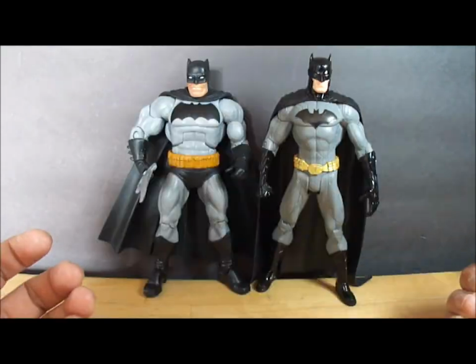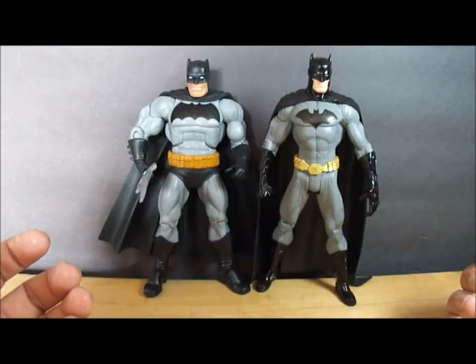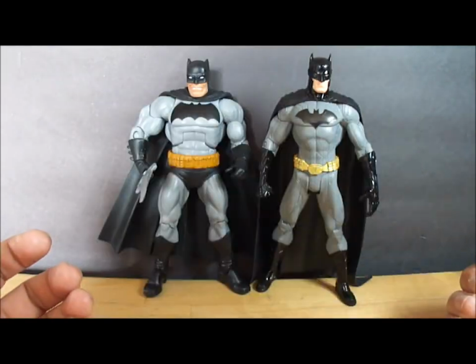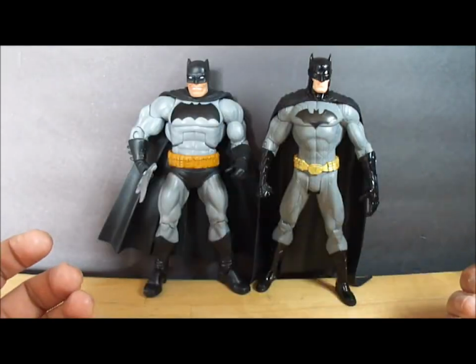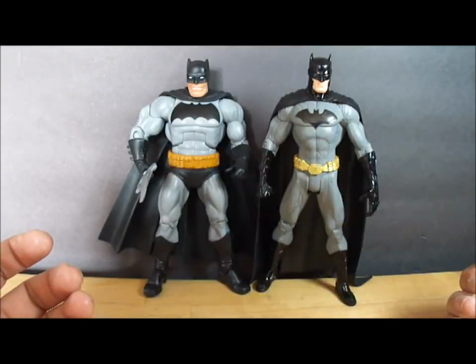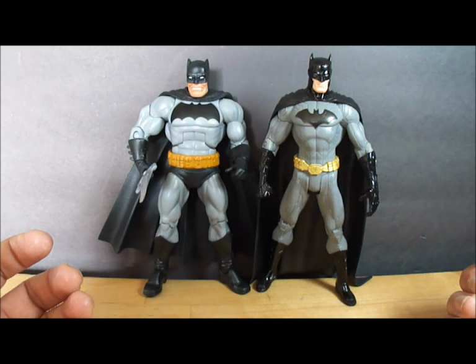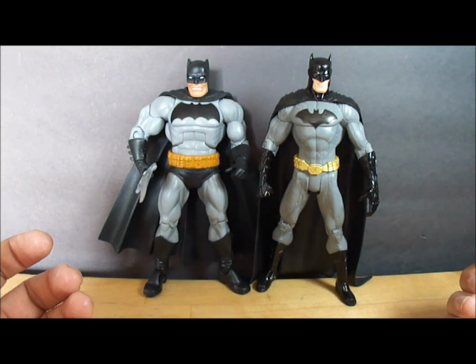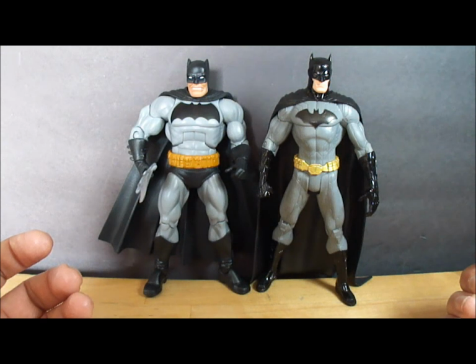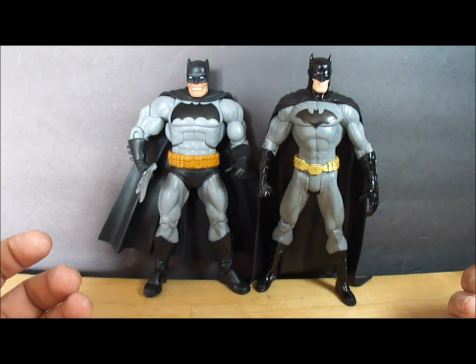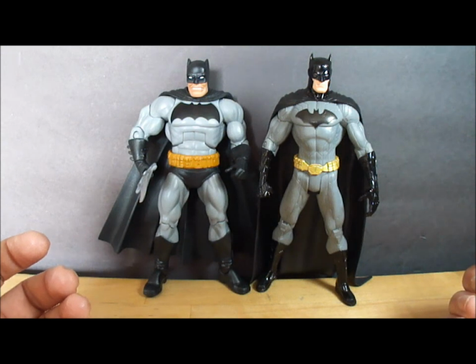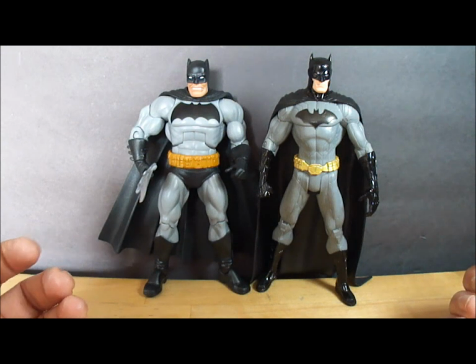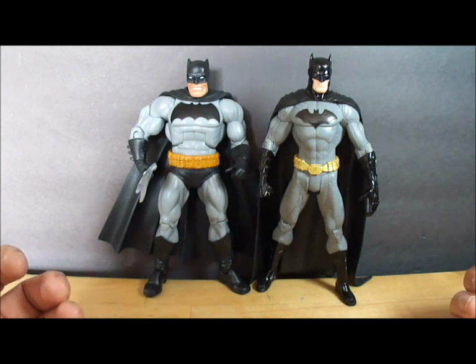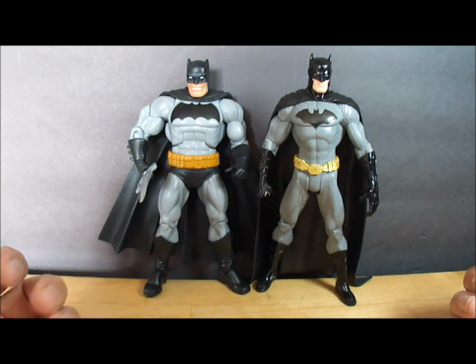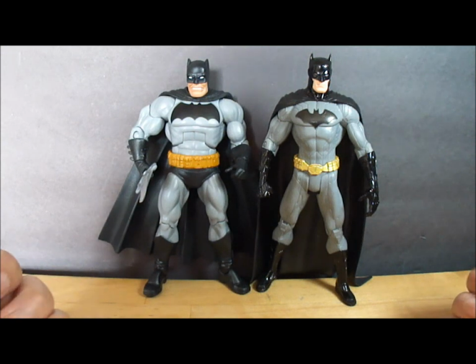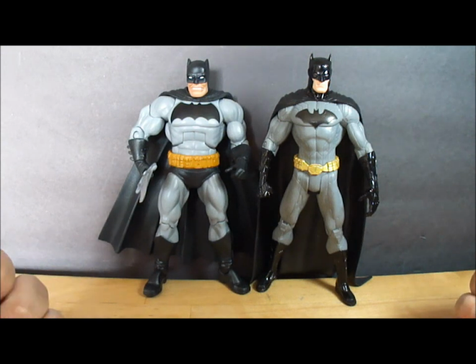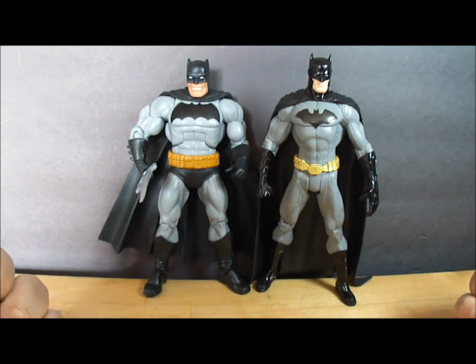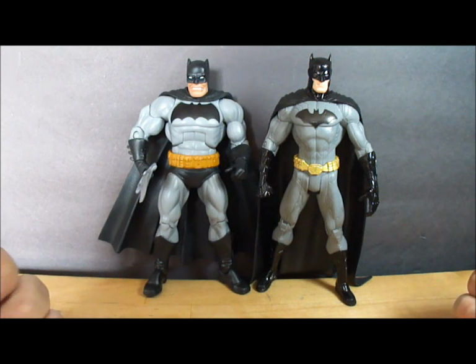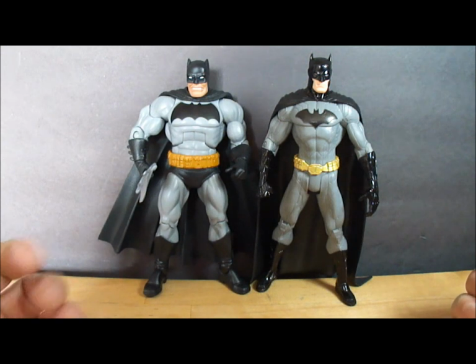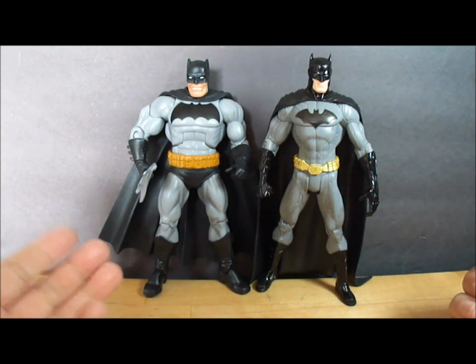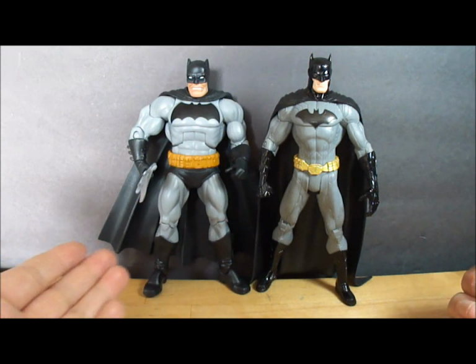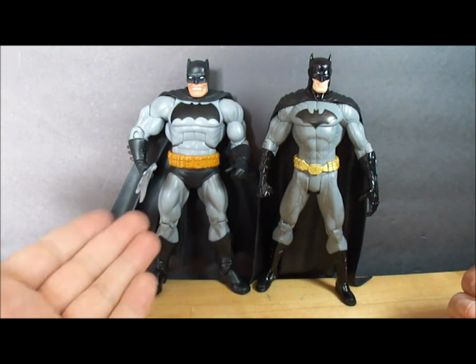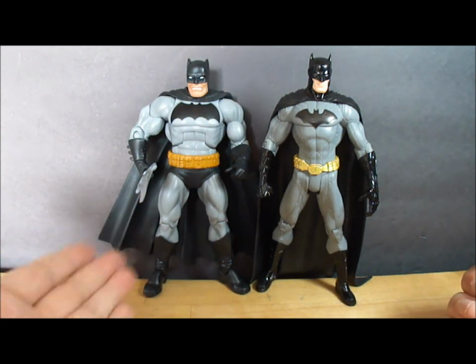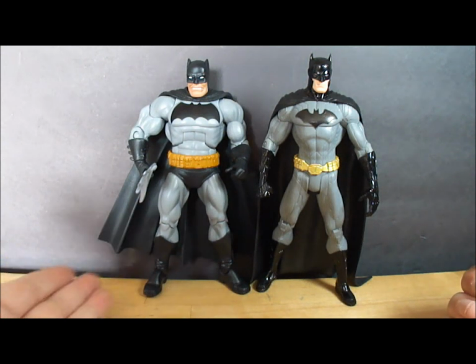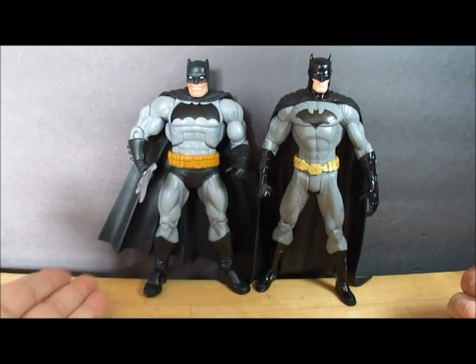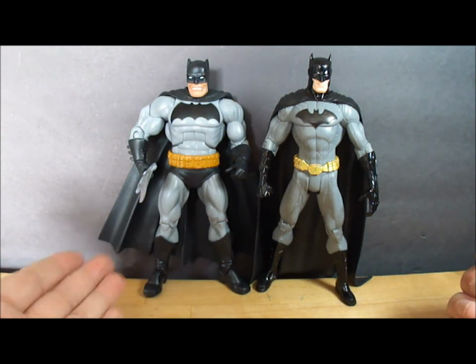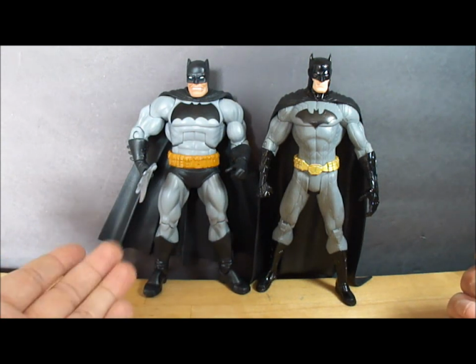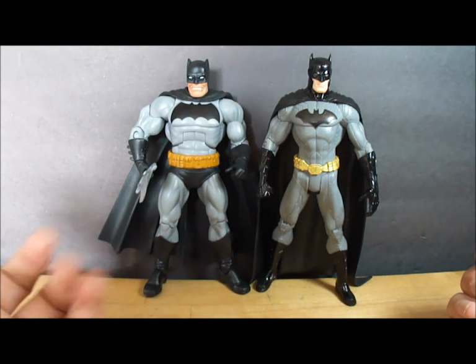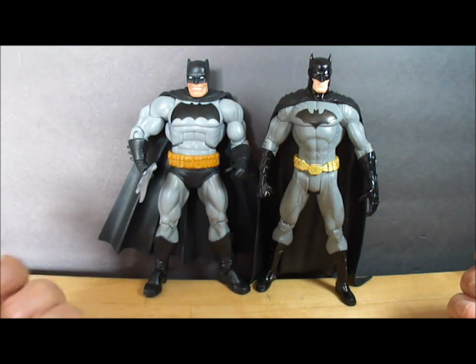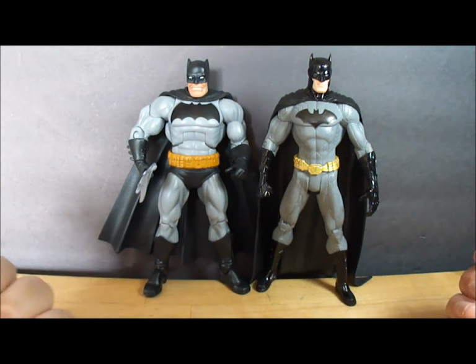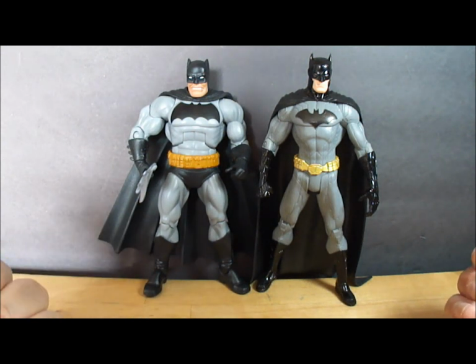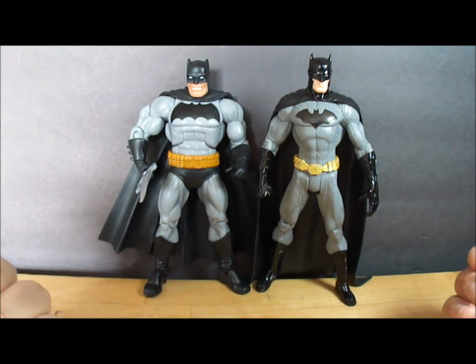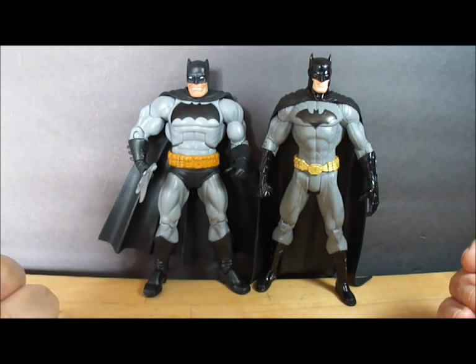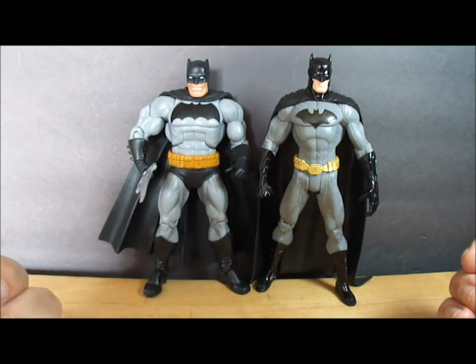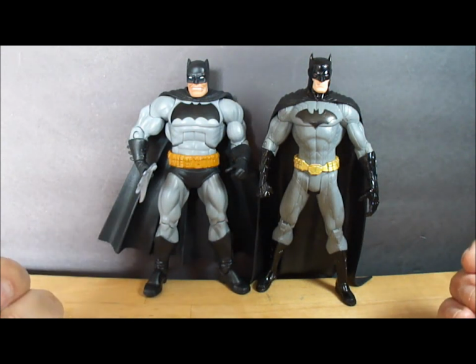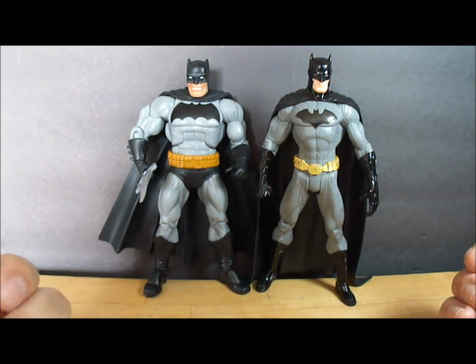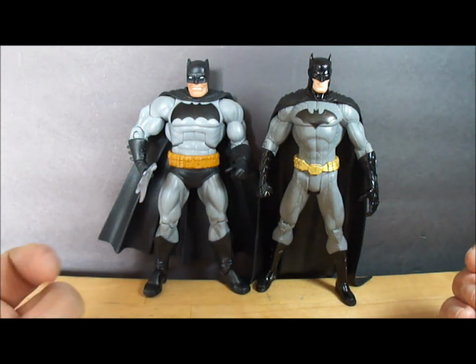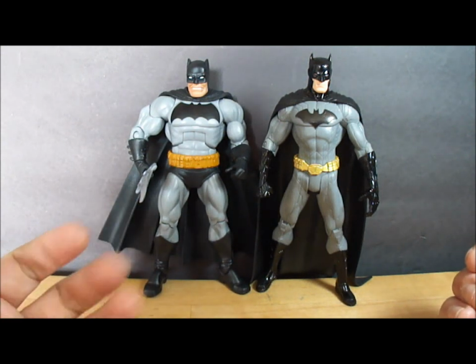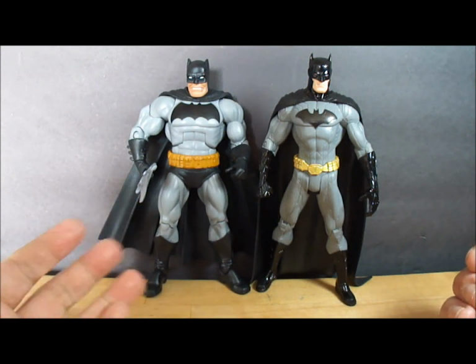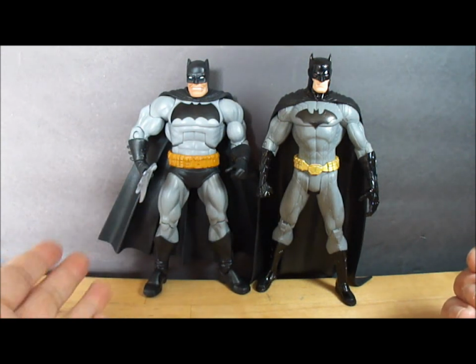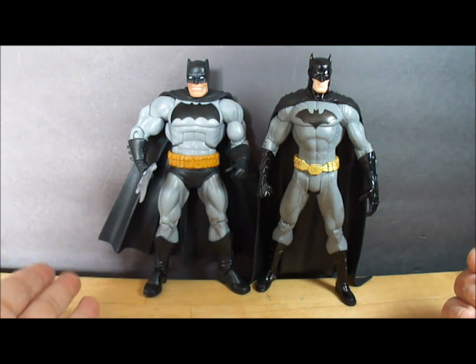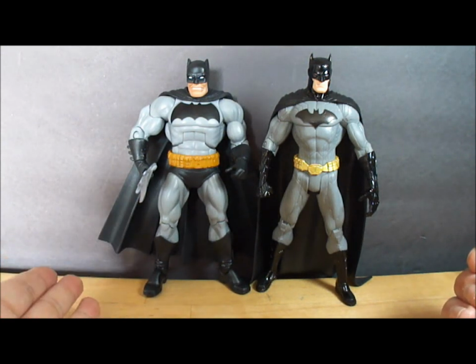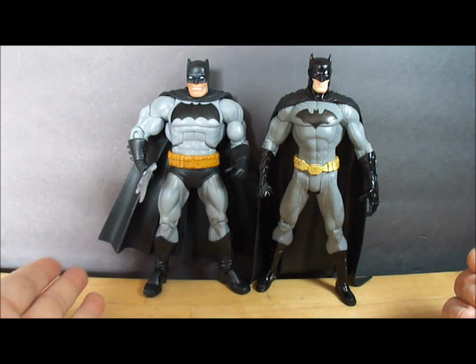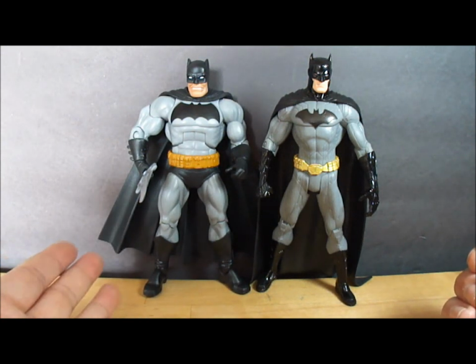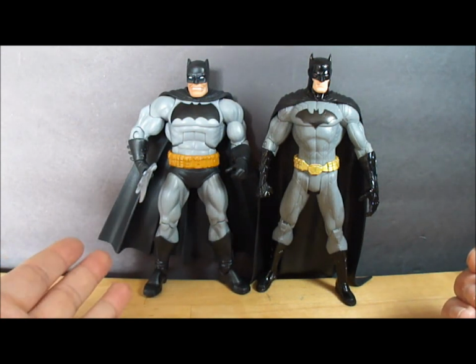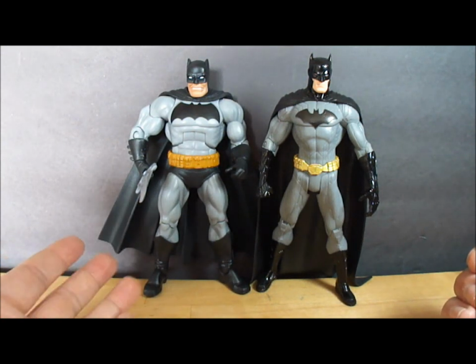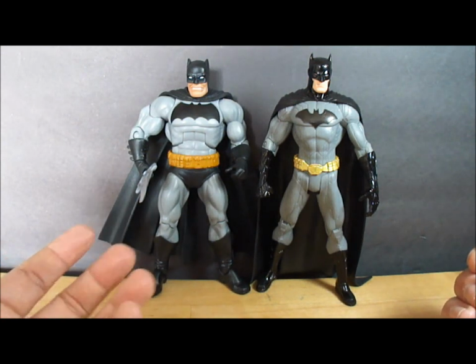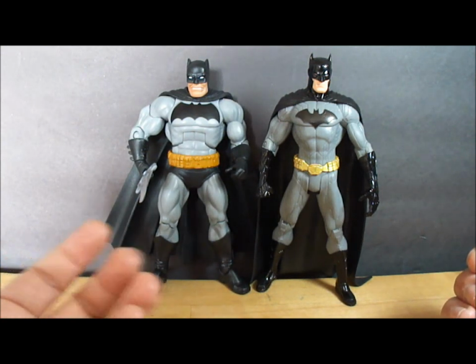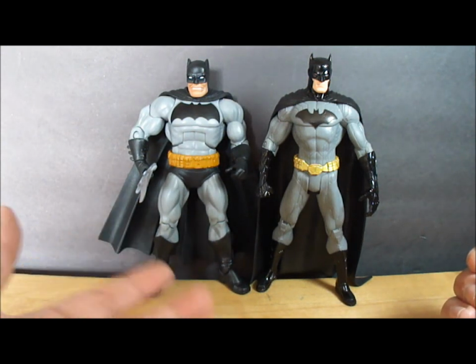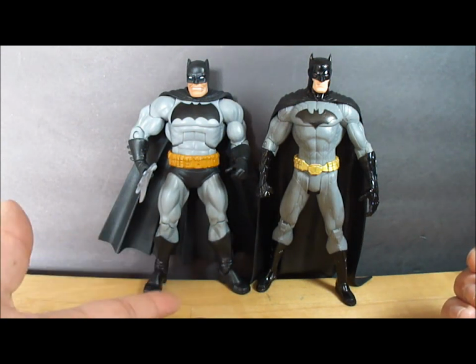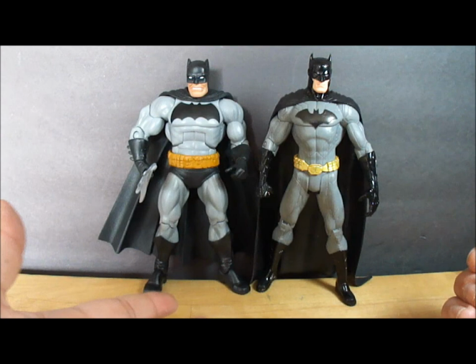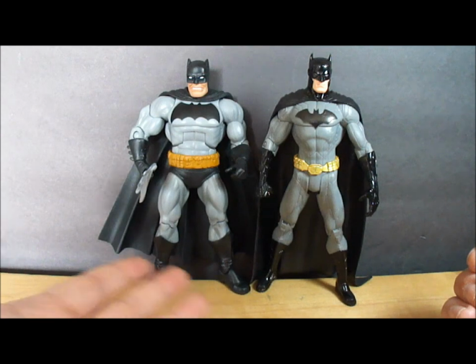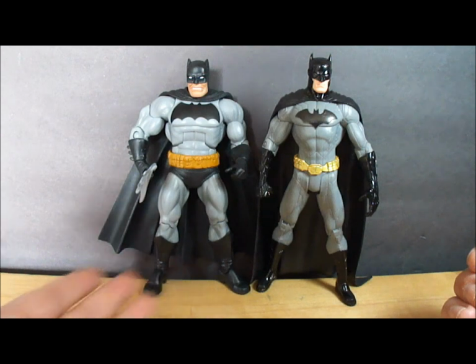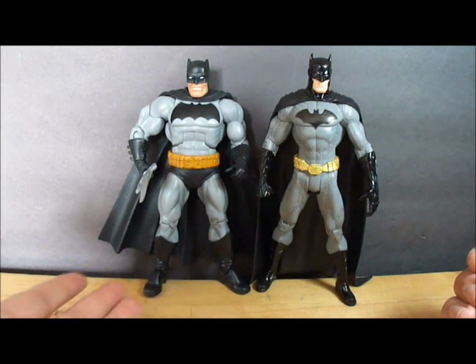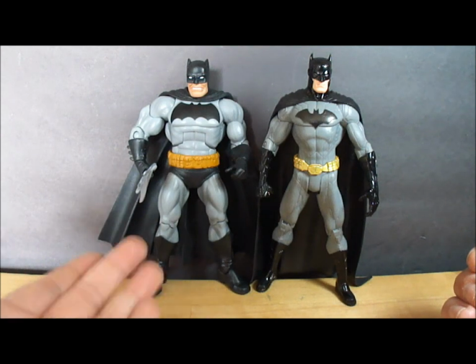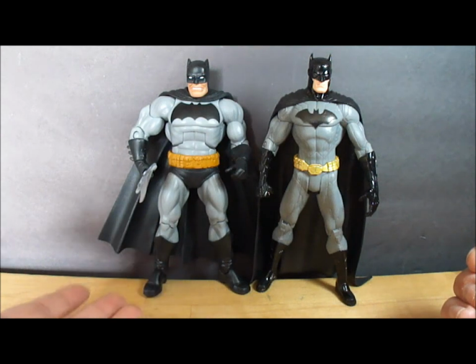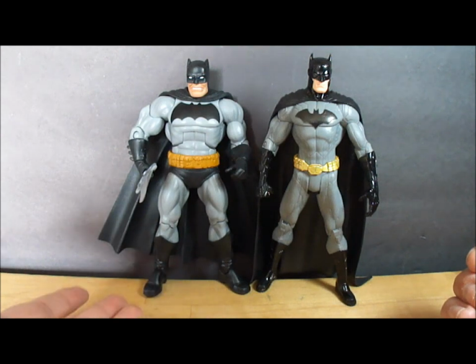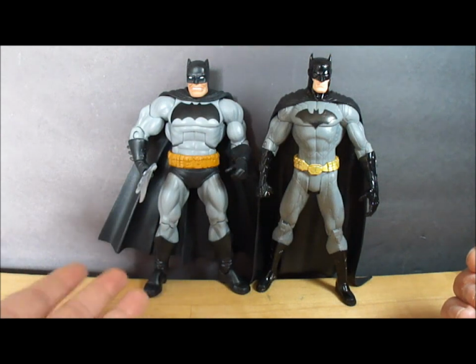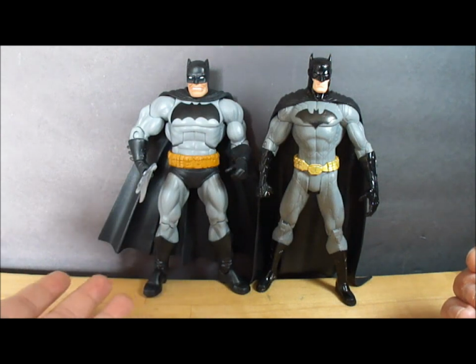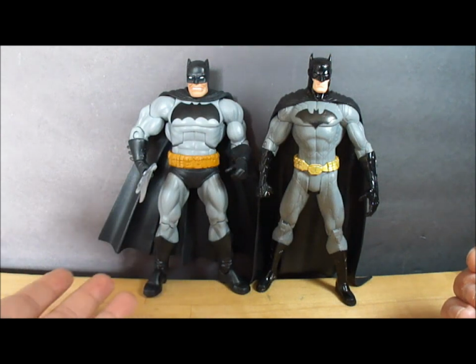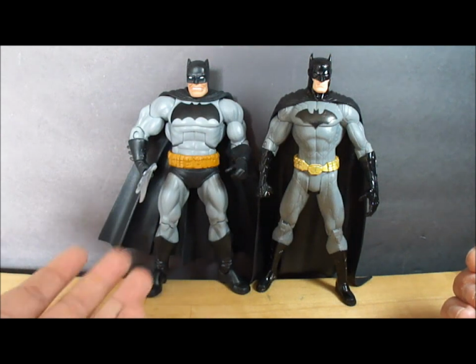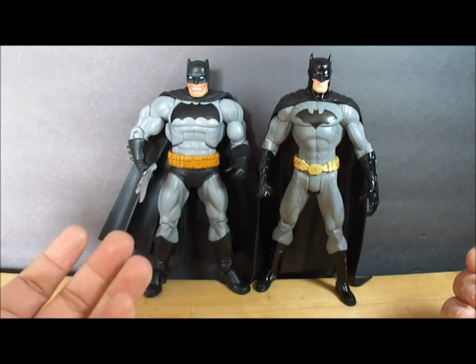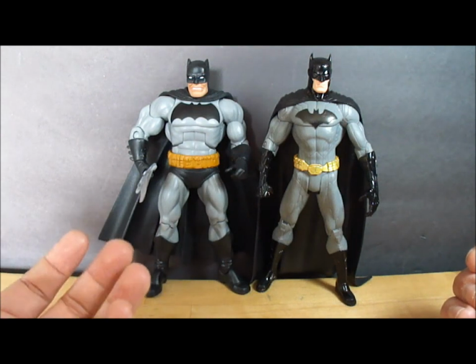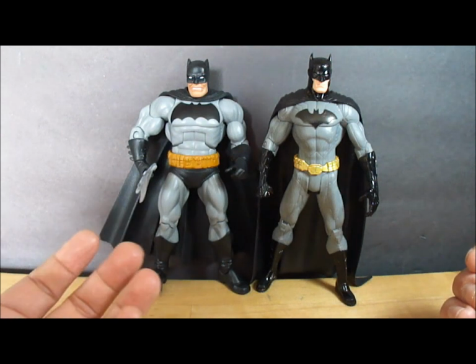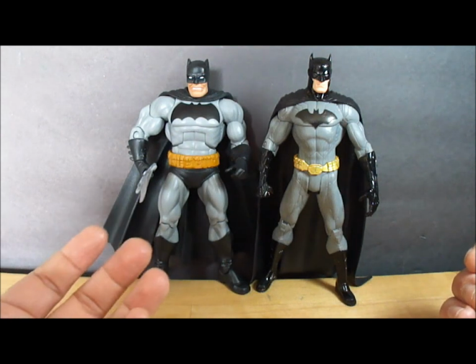I guess that pretty much concludes this review. It's a very nice figure and I do highly recommend it, especially if you're a fan of The Dark Knight Returns.